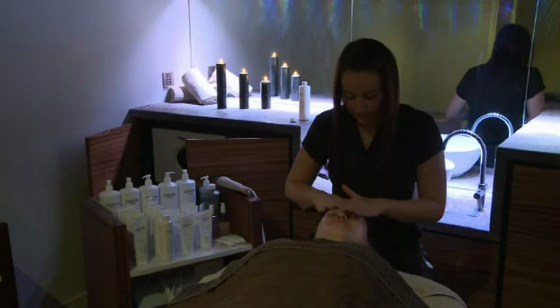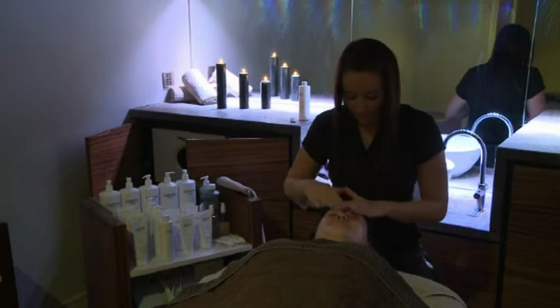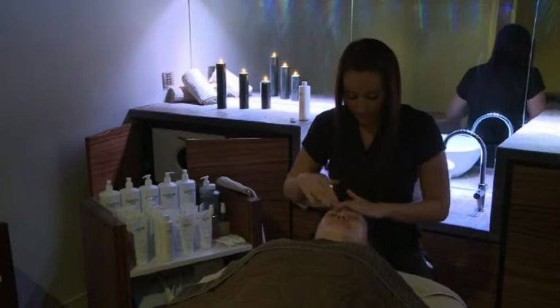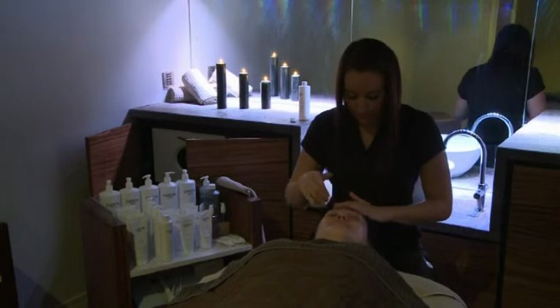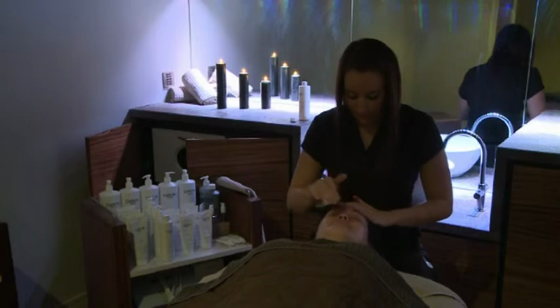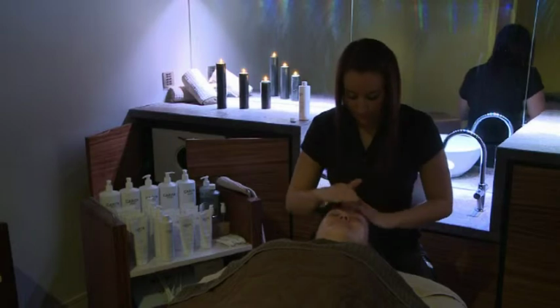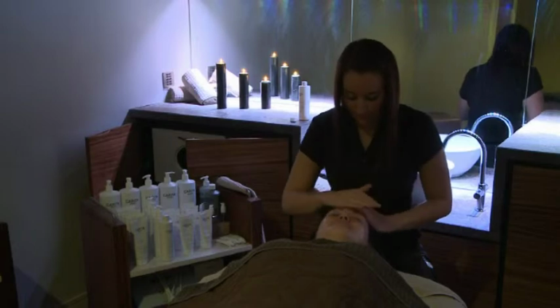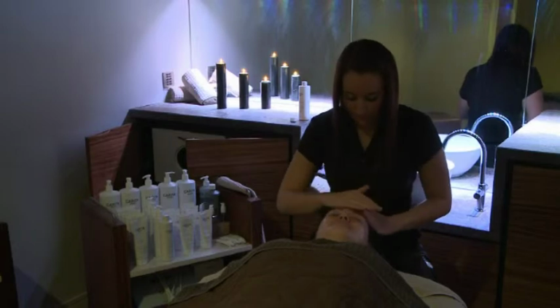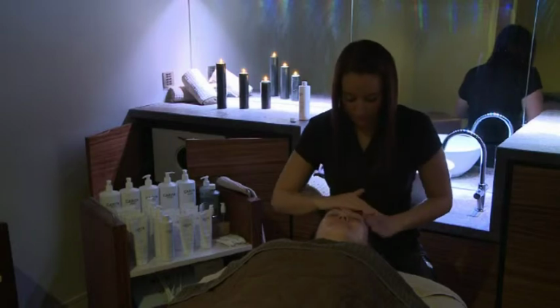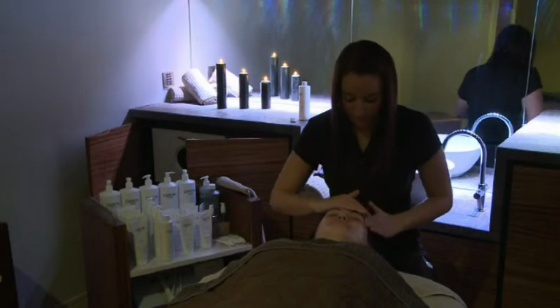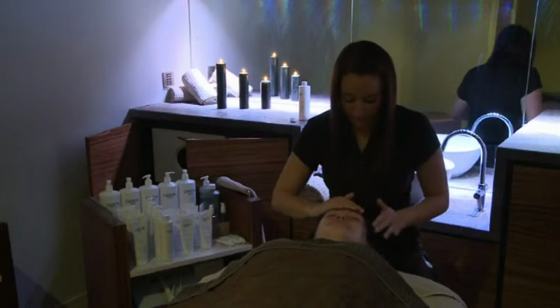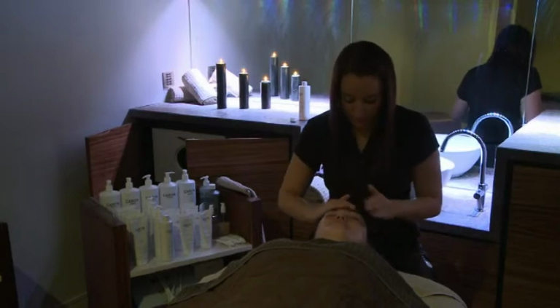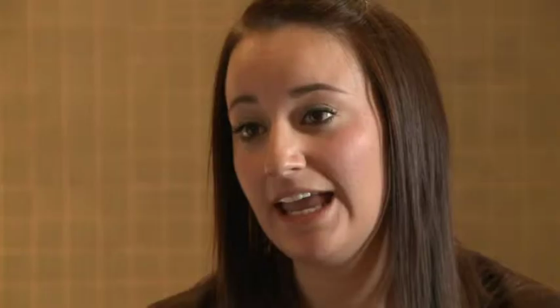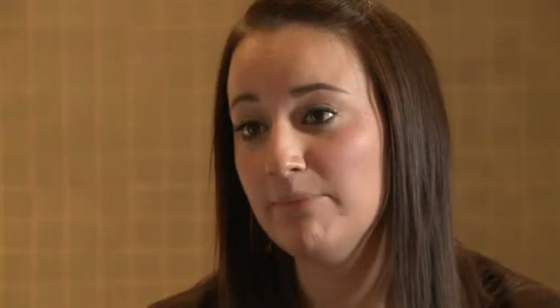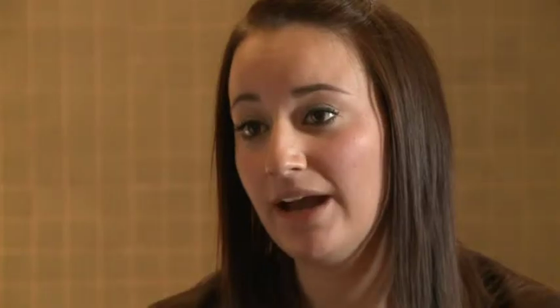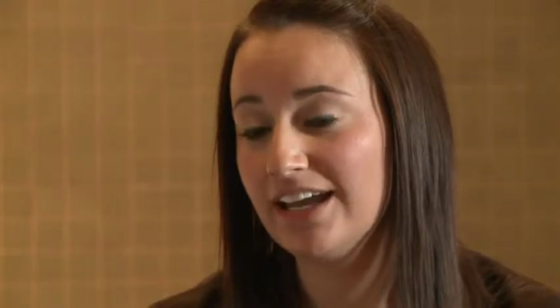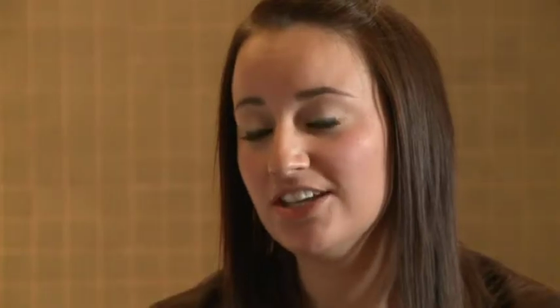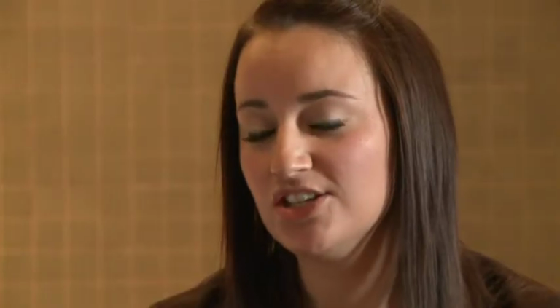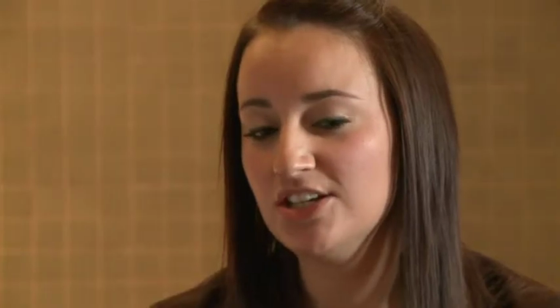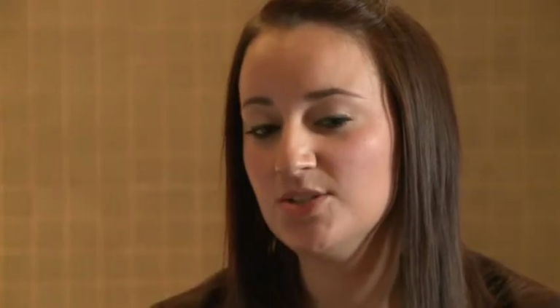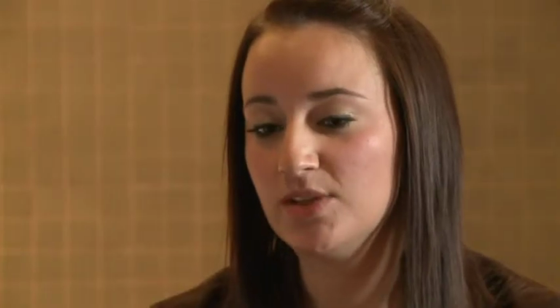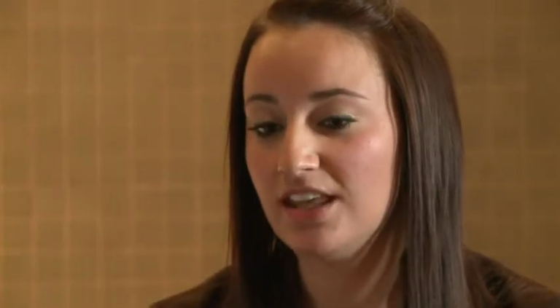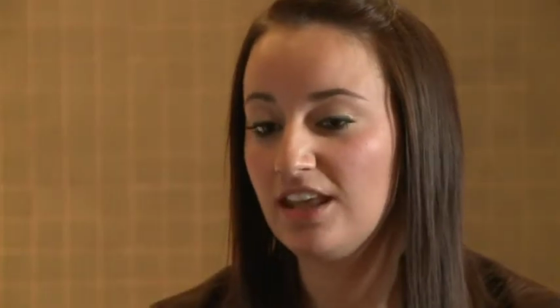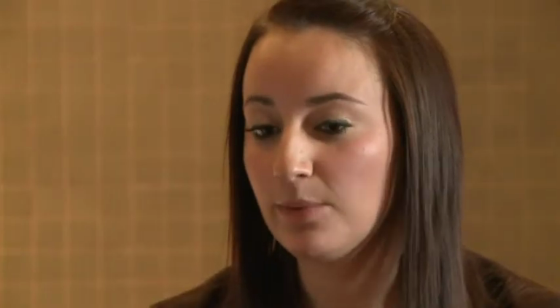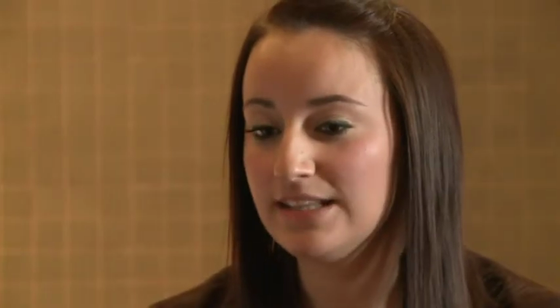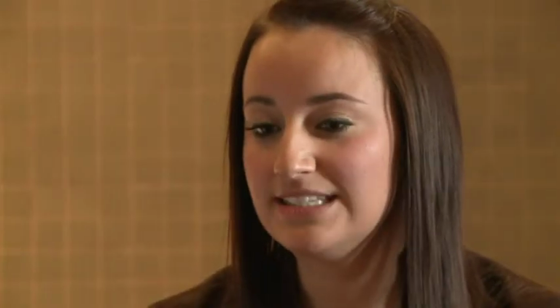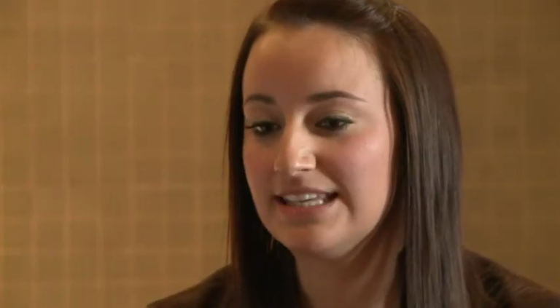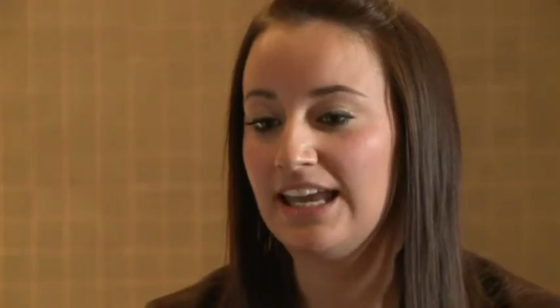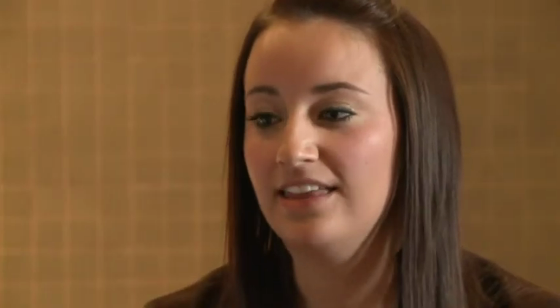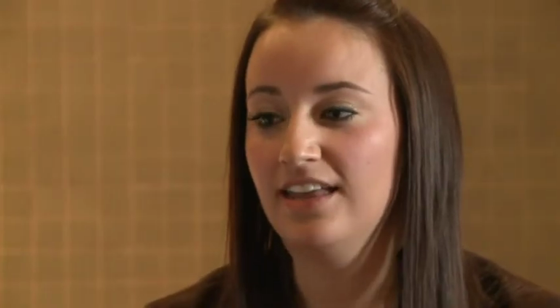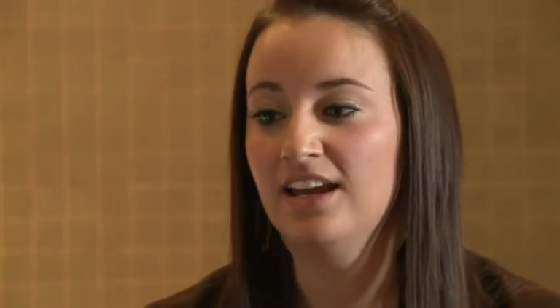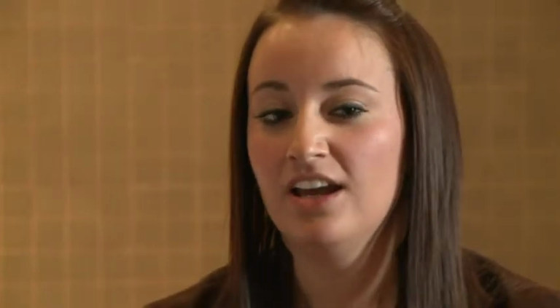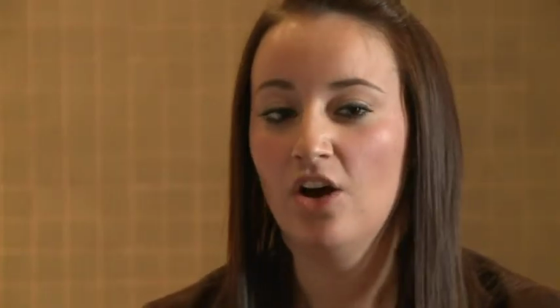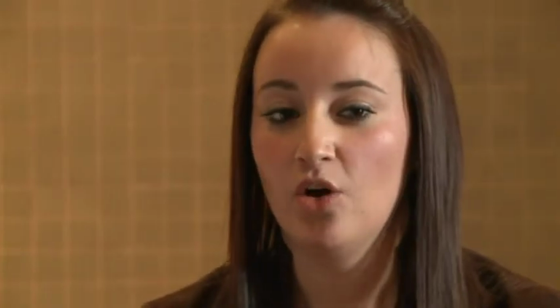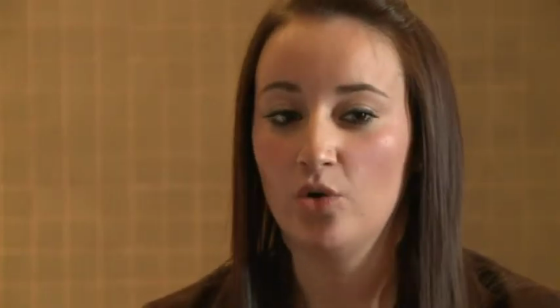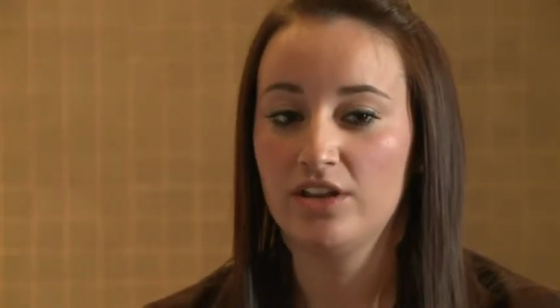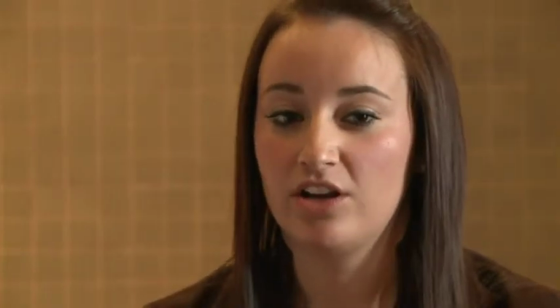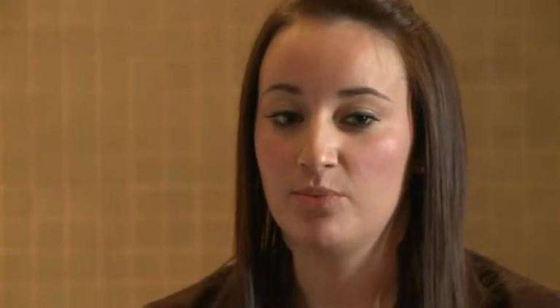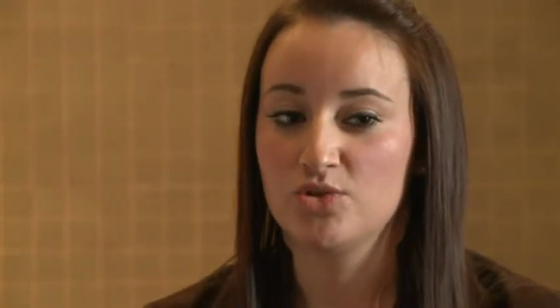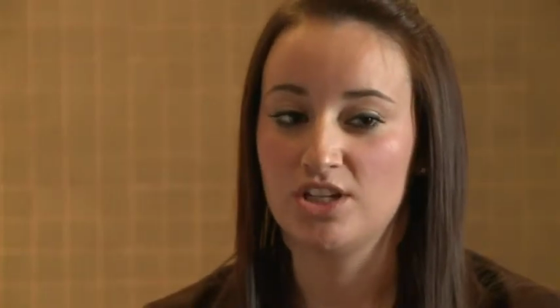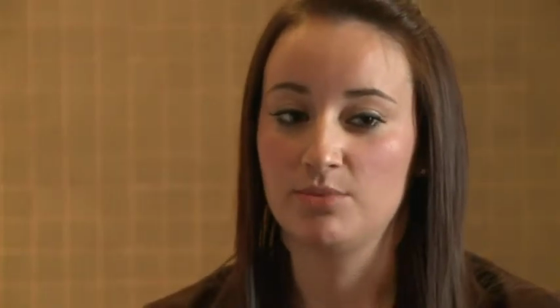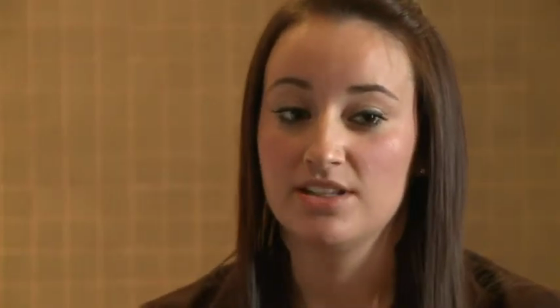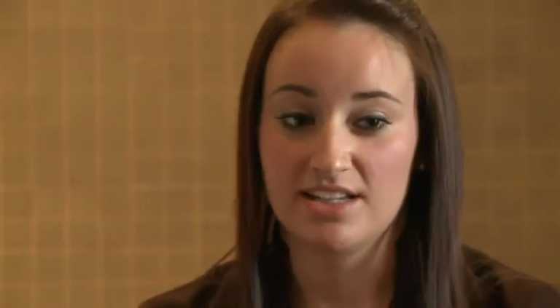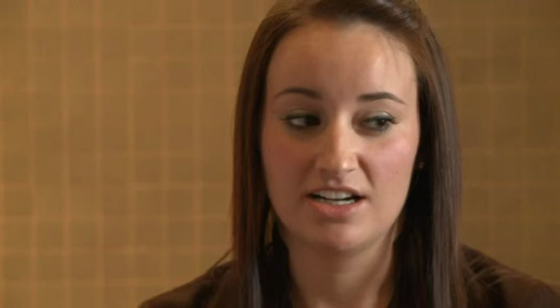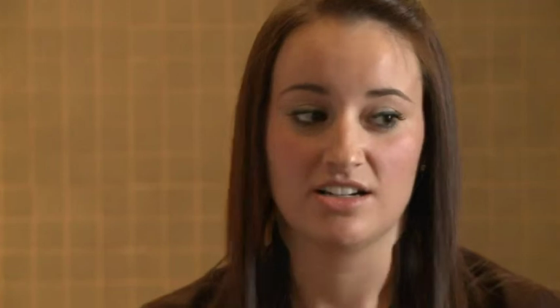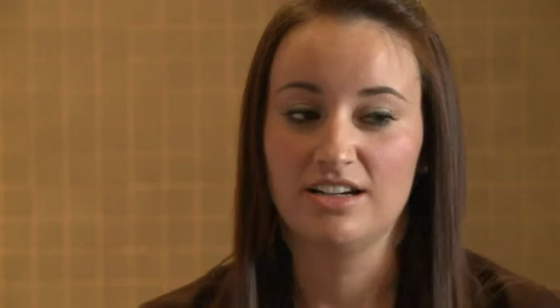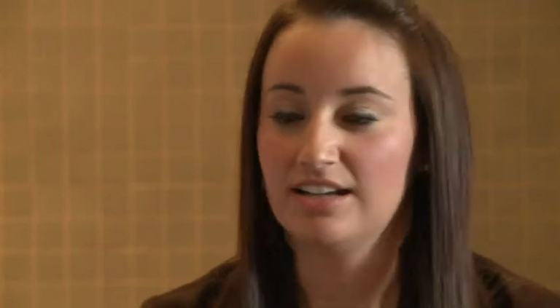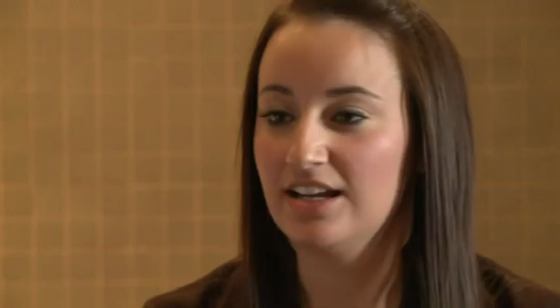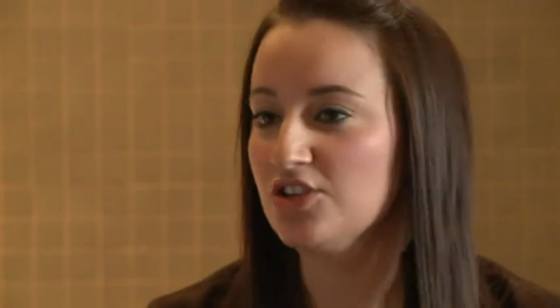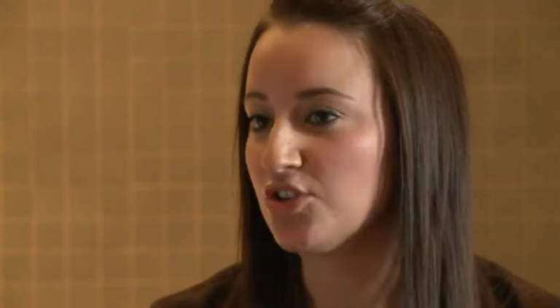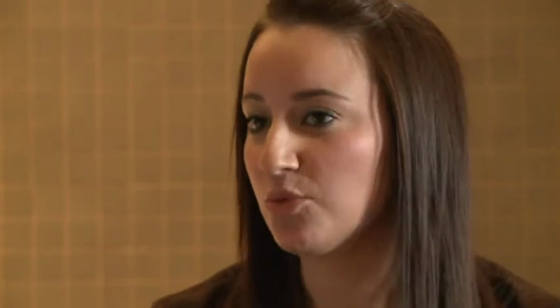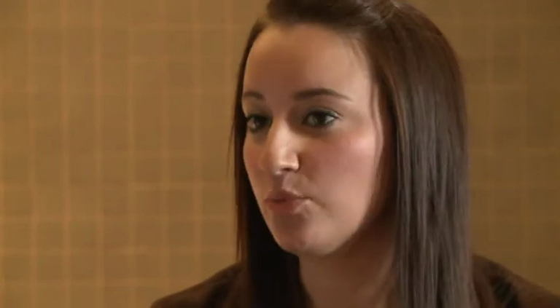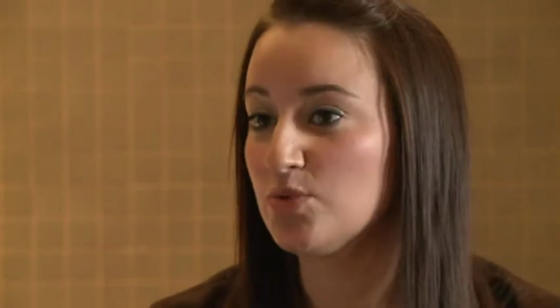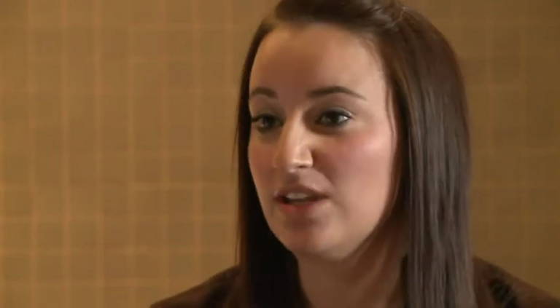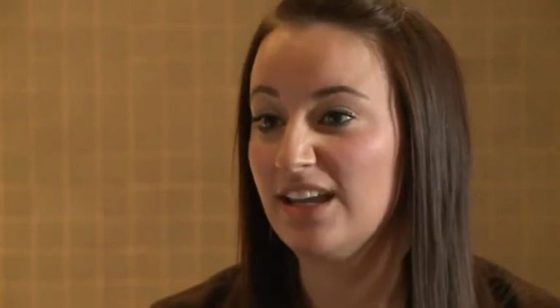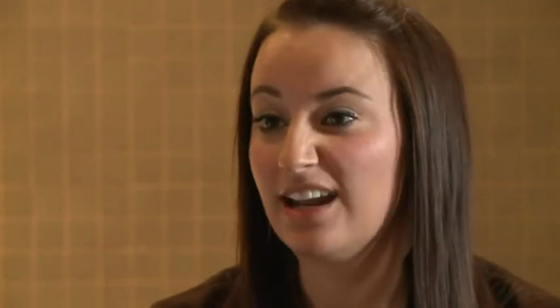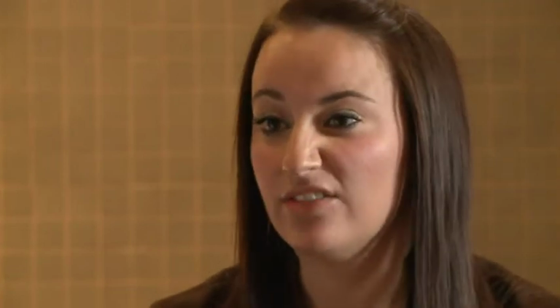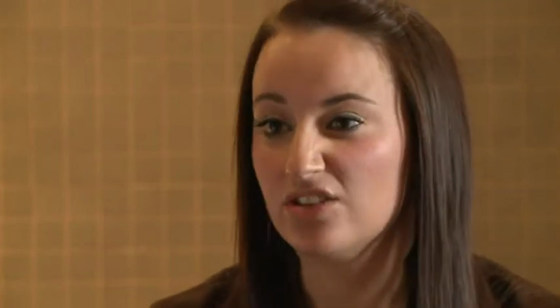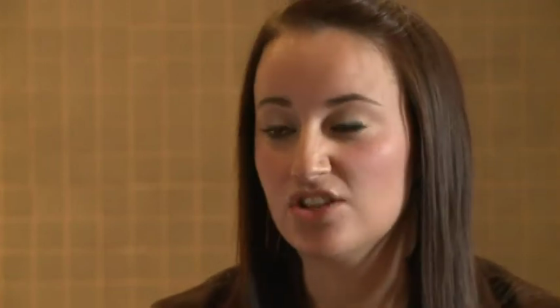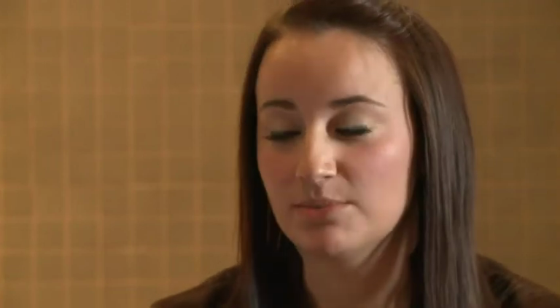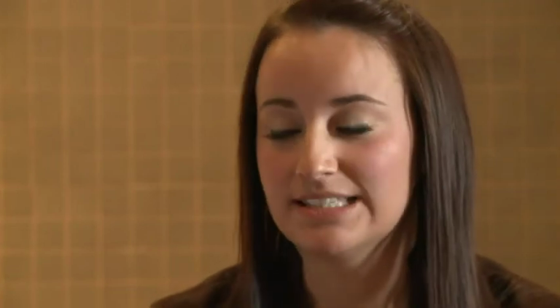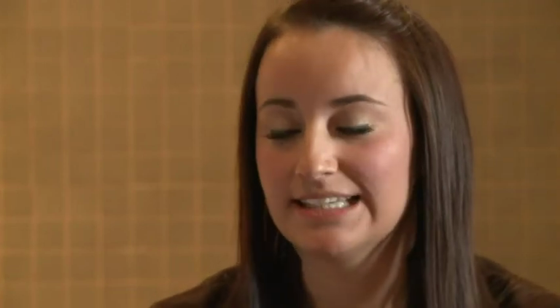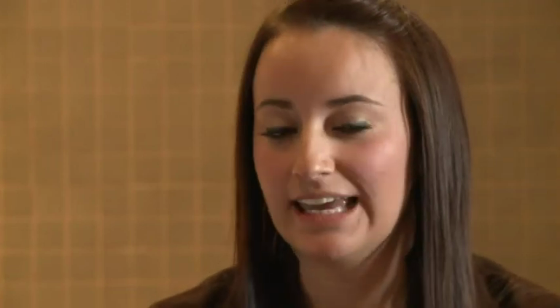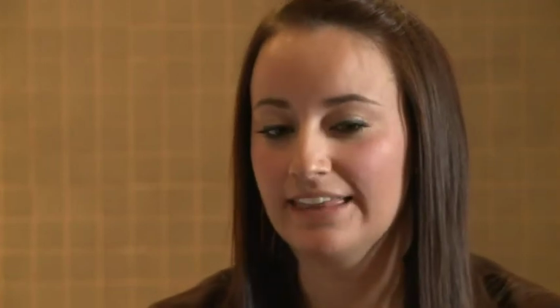We do couples' packages where they can come in together. All the couples' treatments are done in this room so they can have their treatment together.